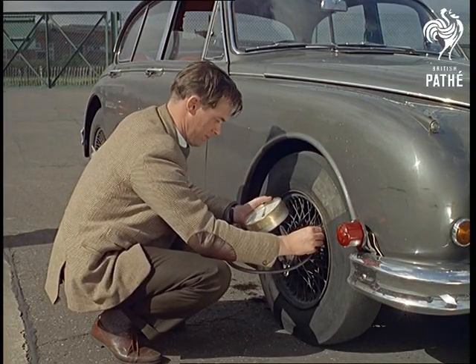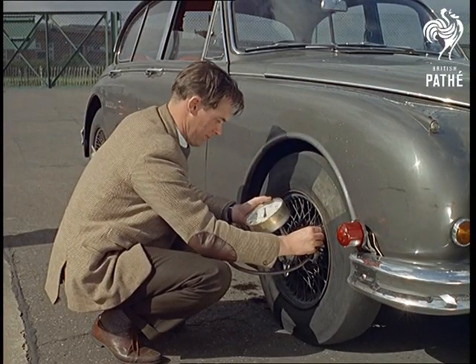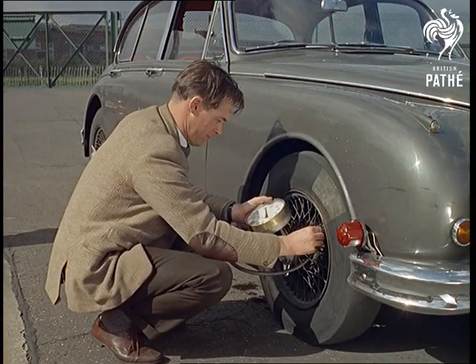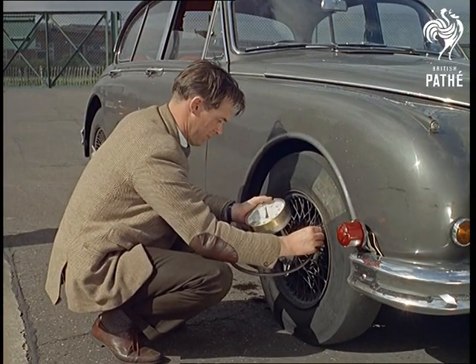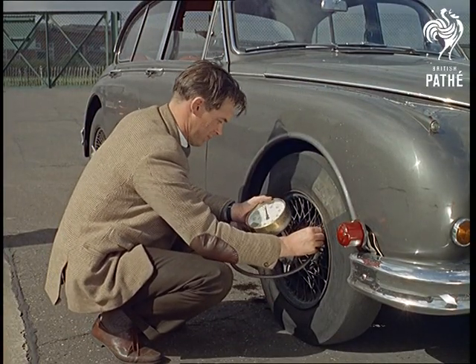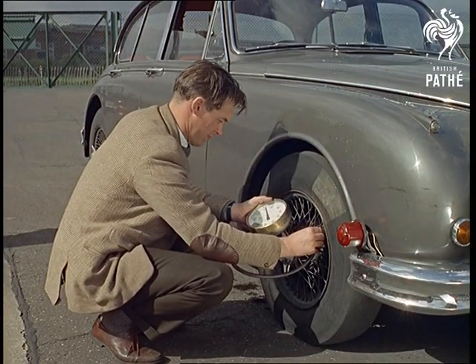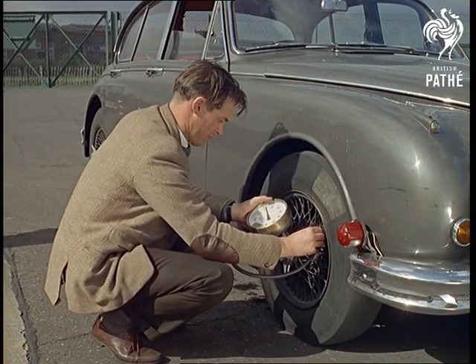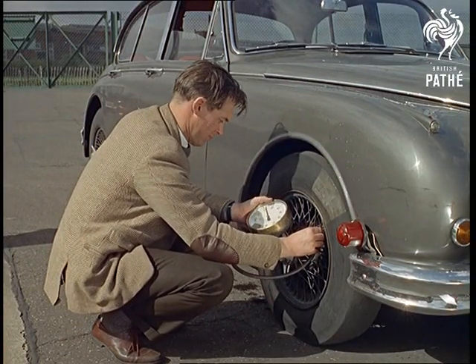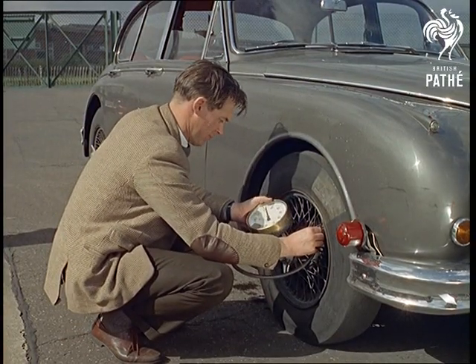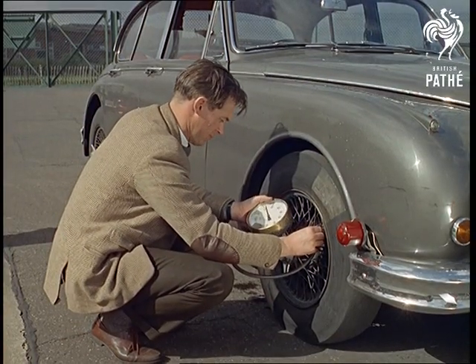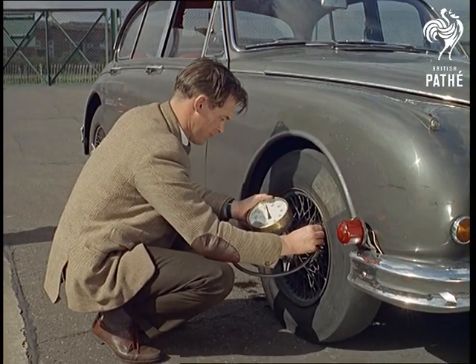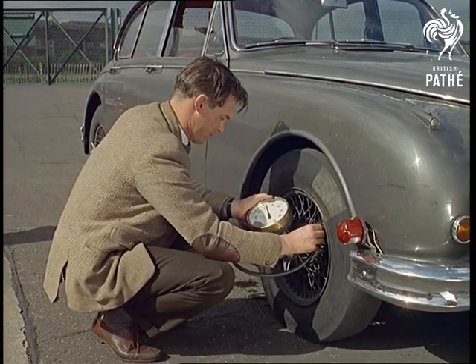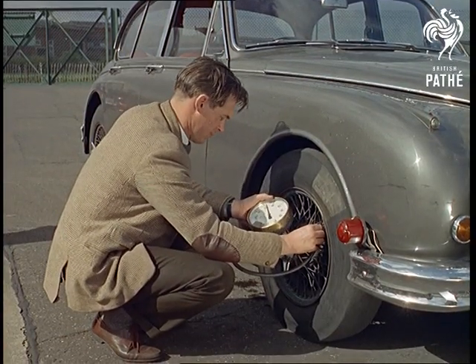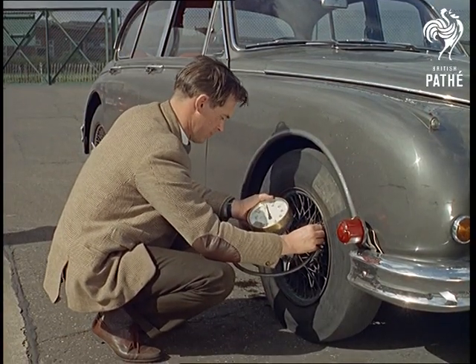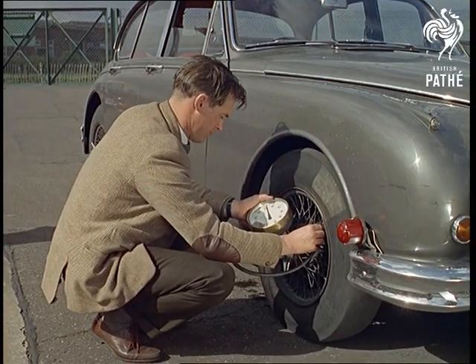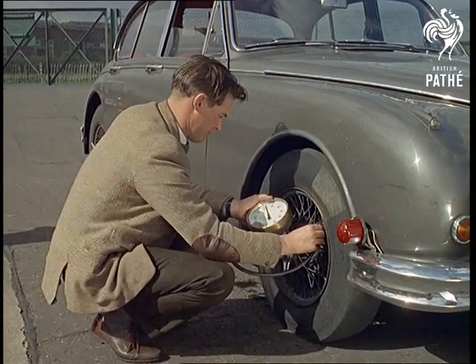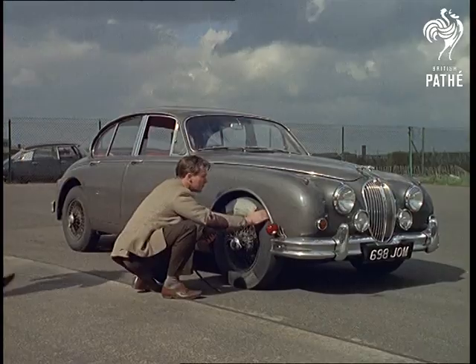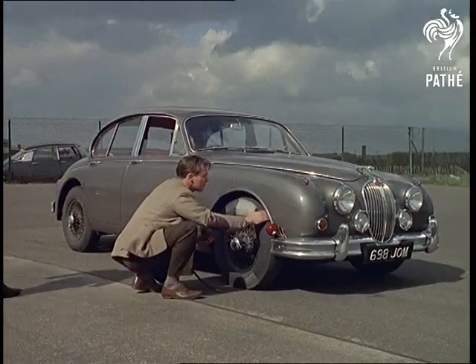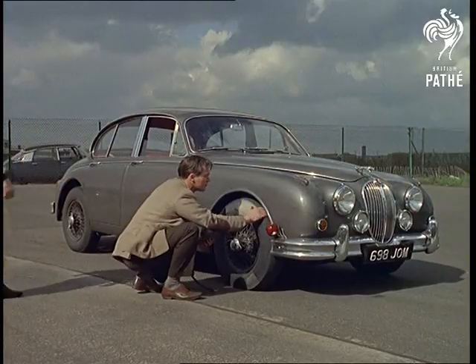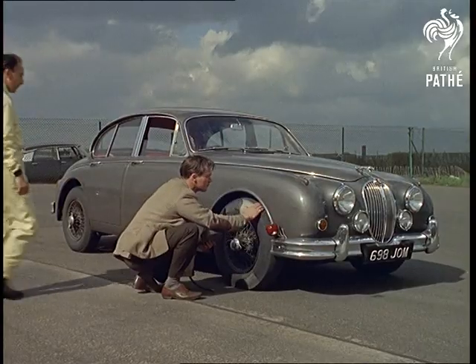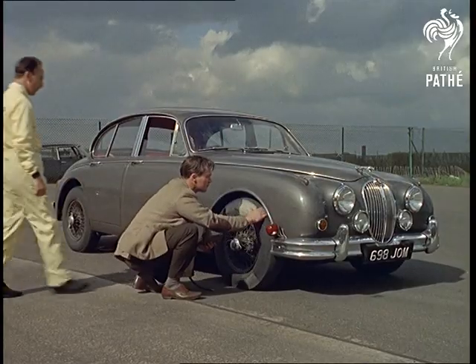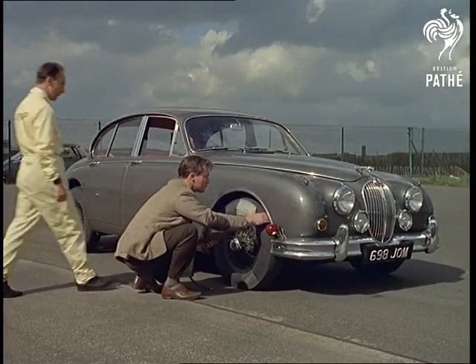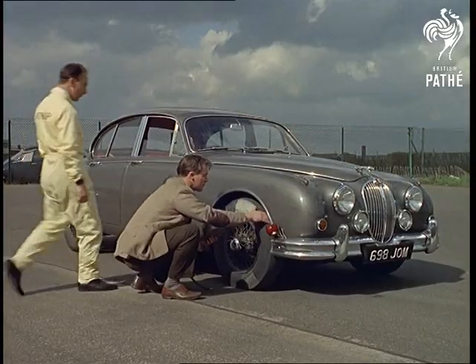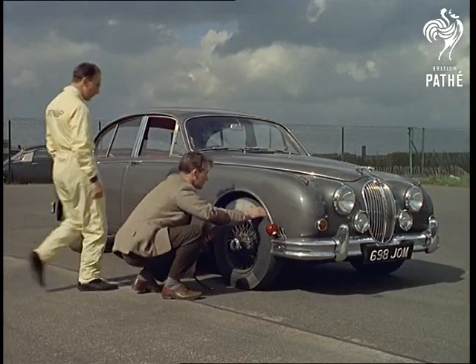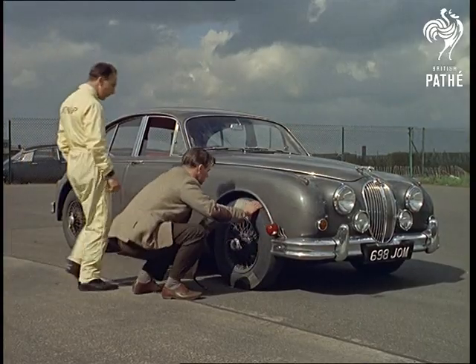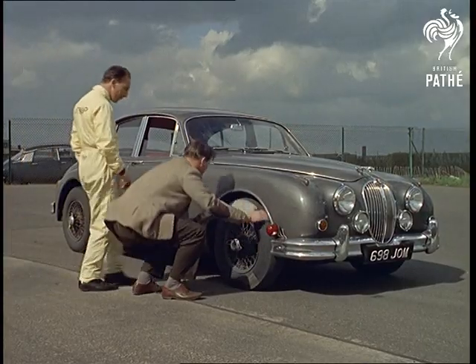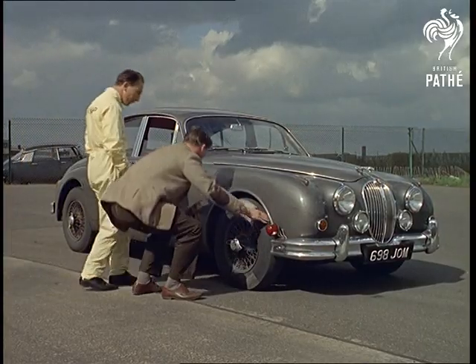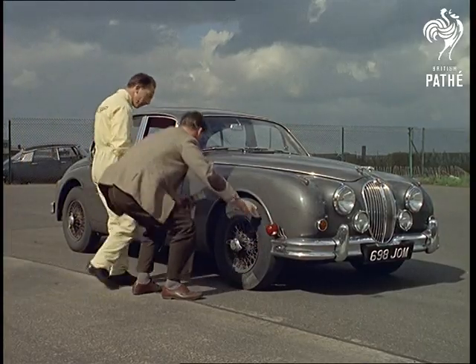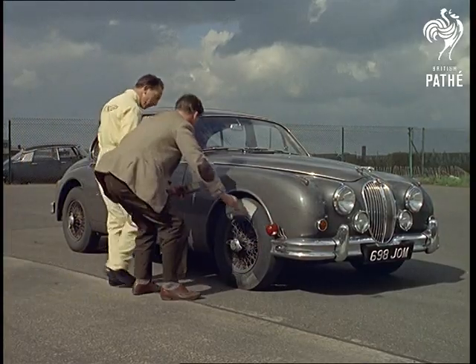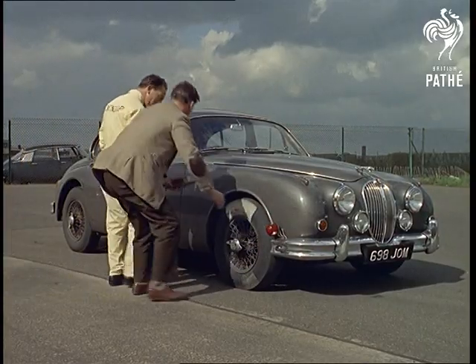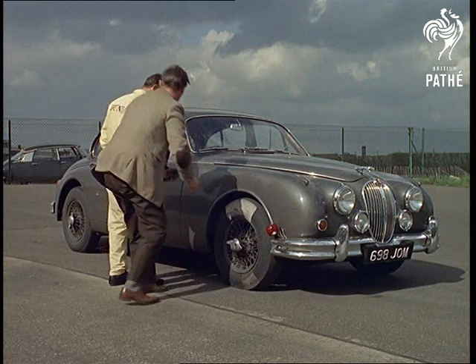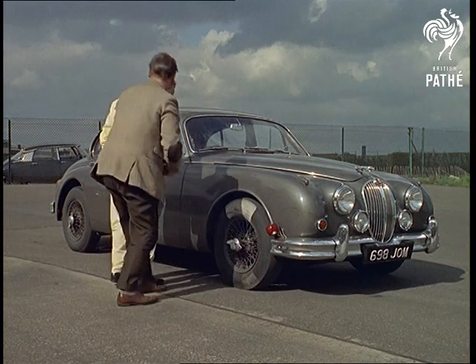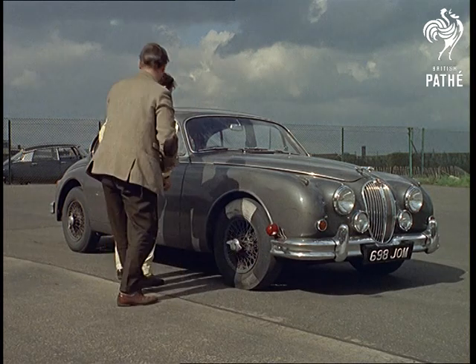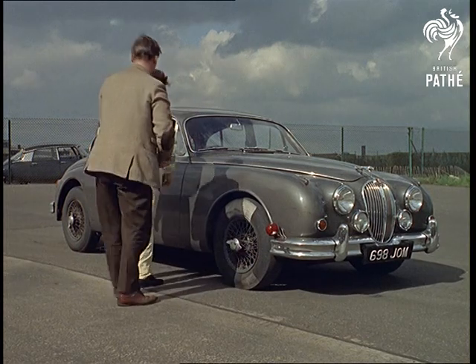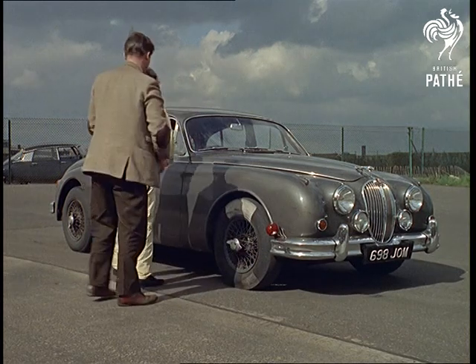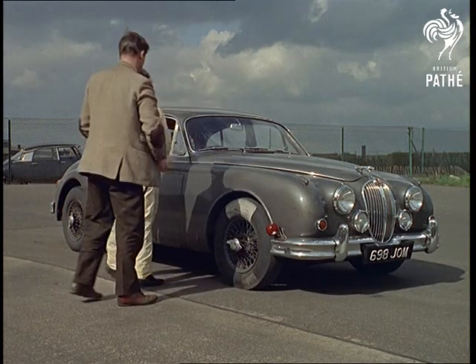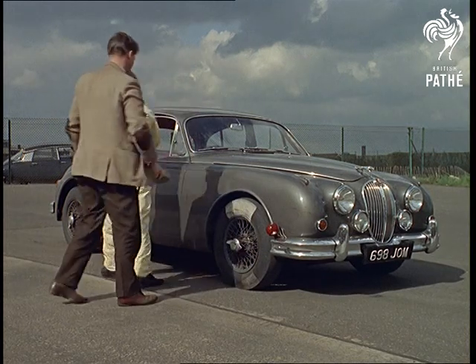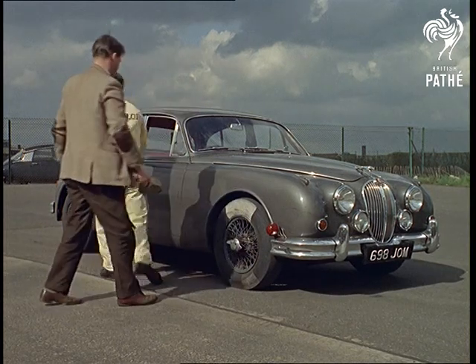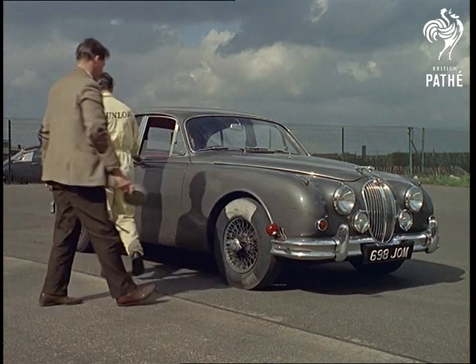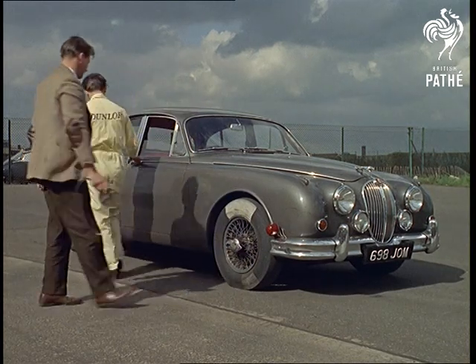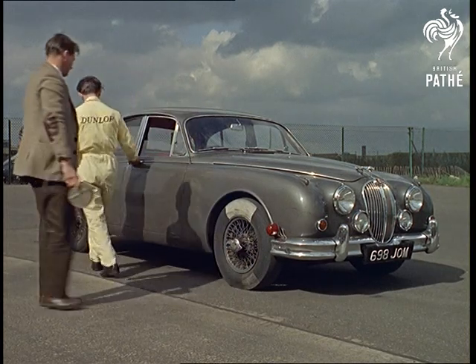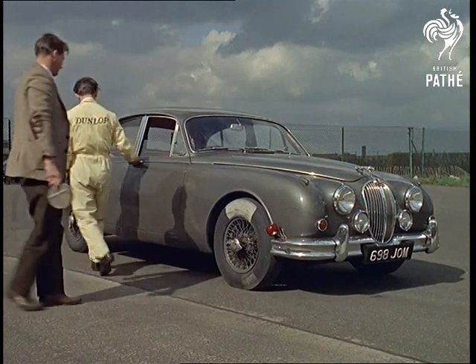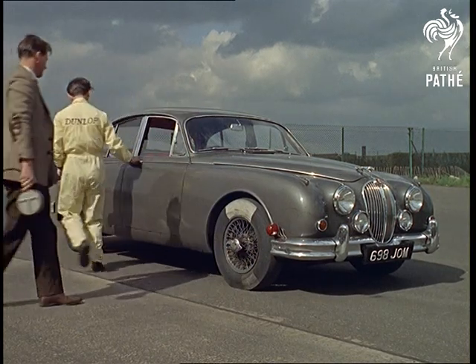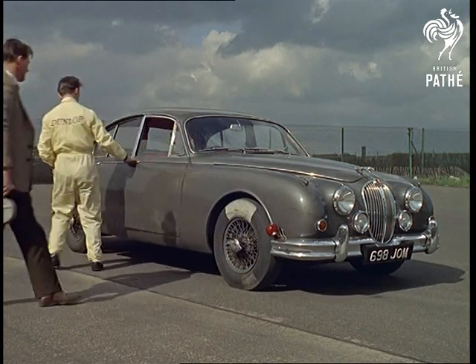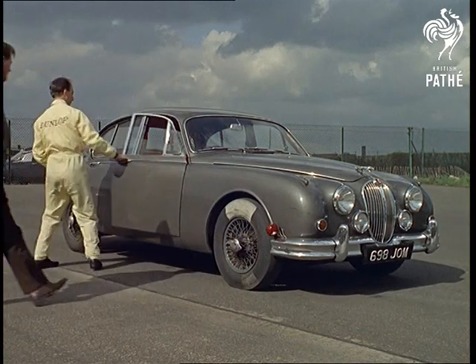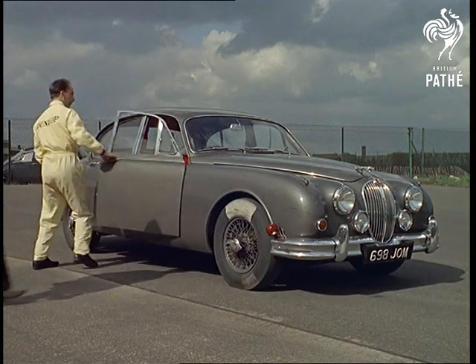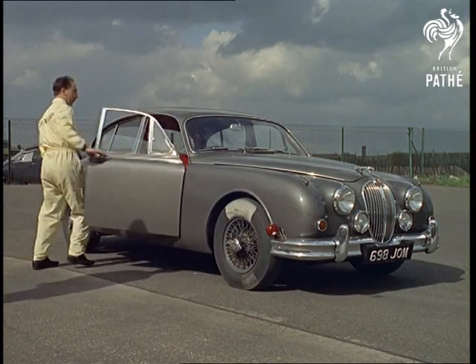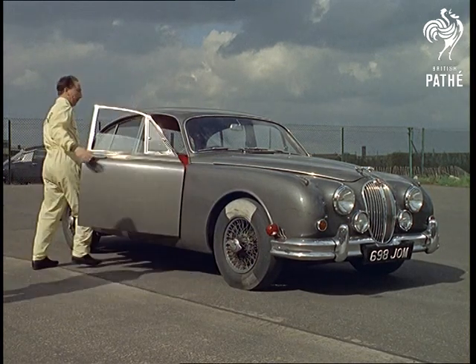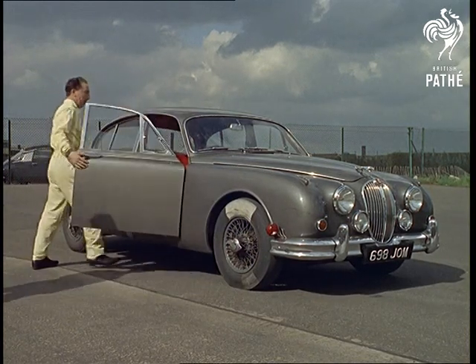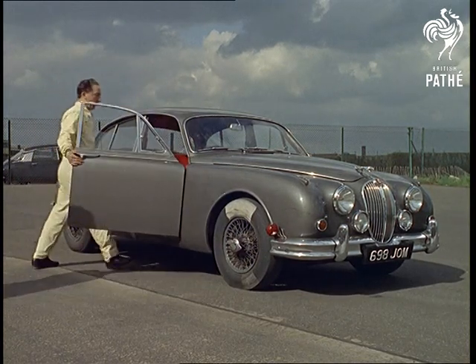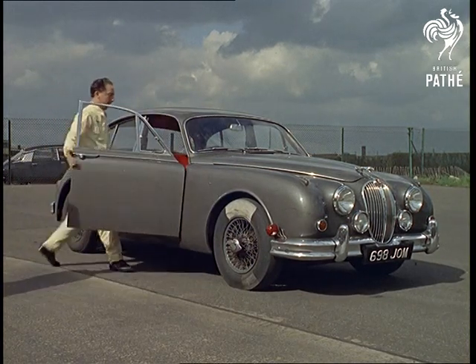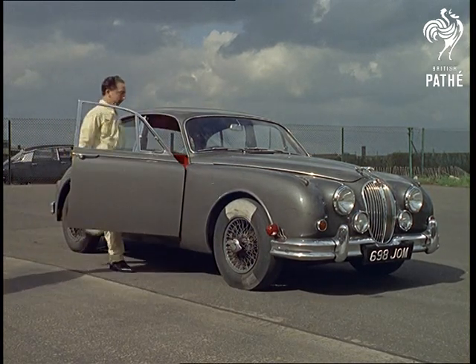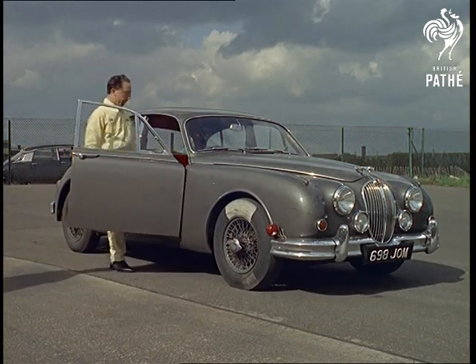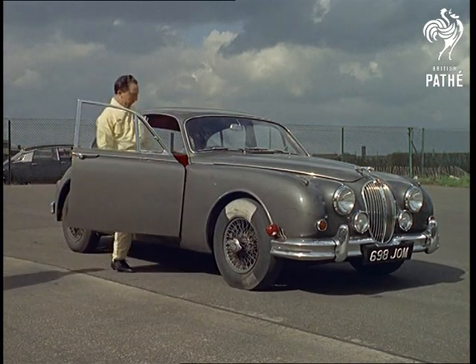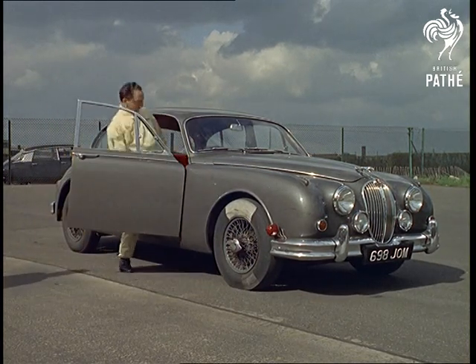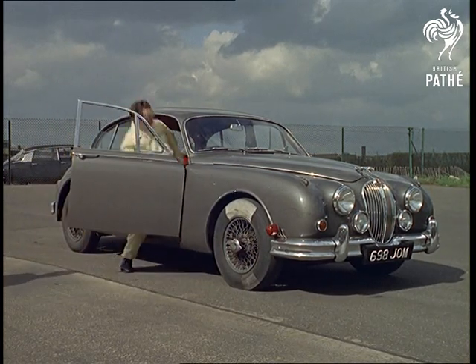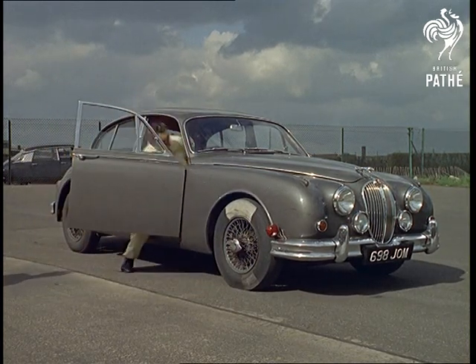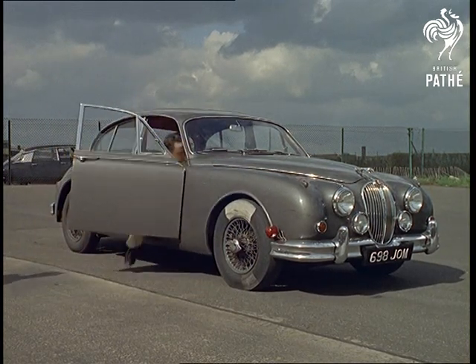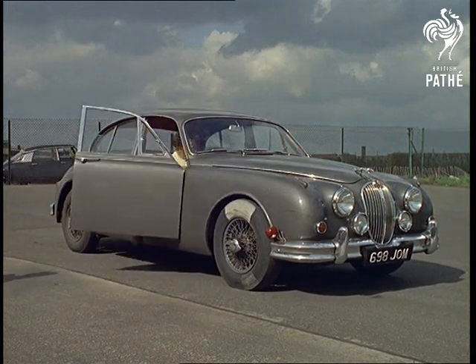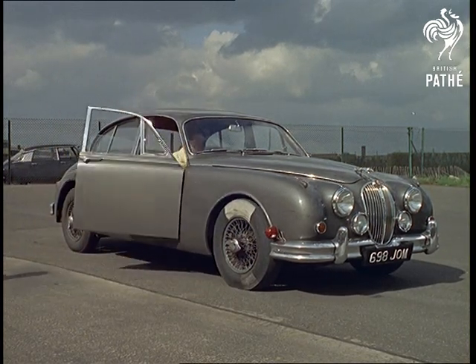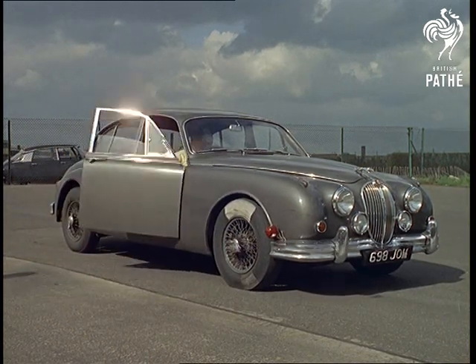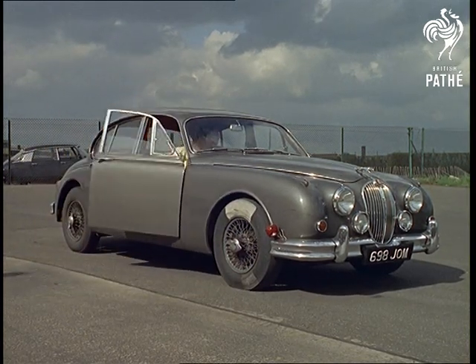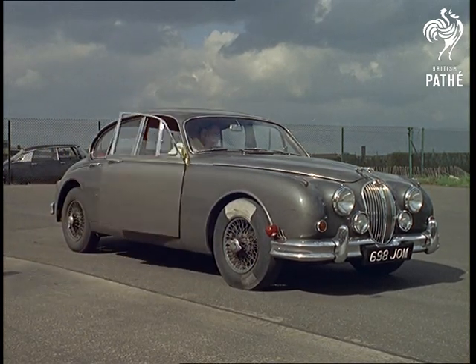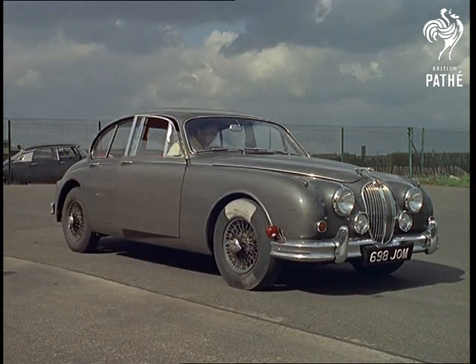Last minute checks. Everything is ready for a demonstration which is guaranteed to shock even the best of careful drivers. Just watch.